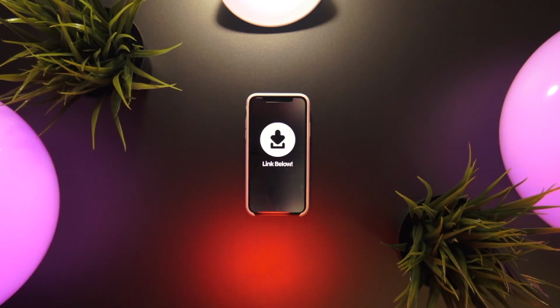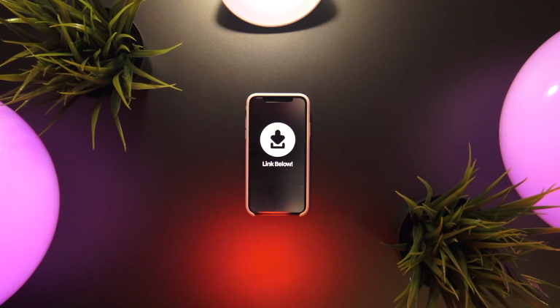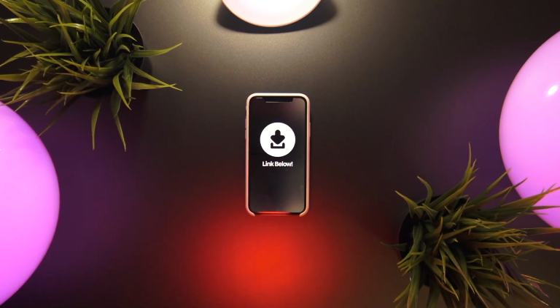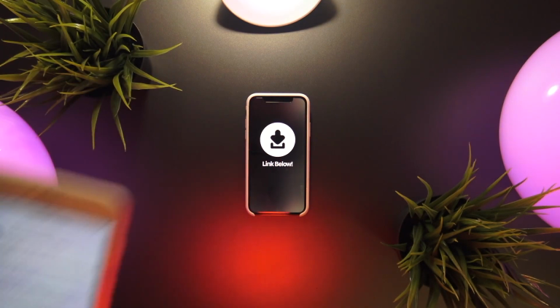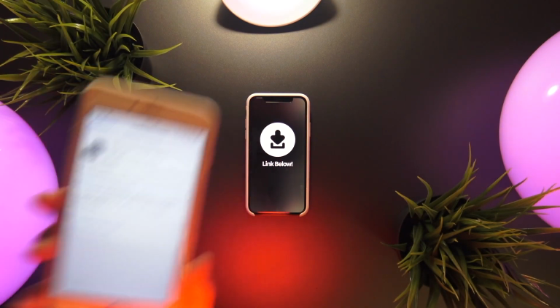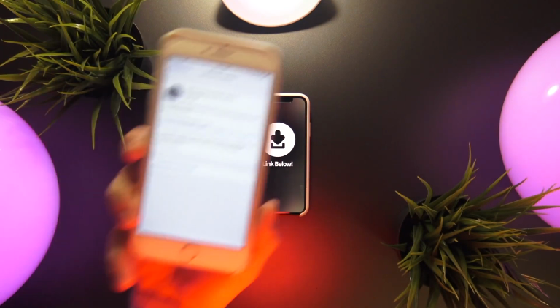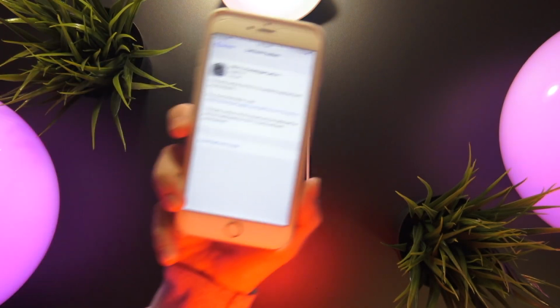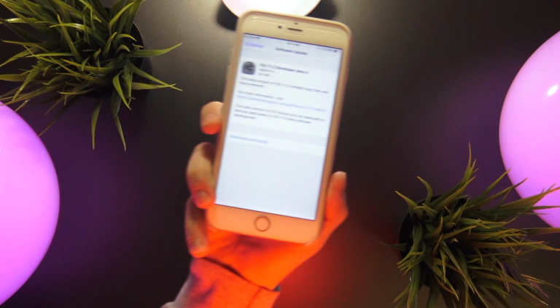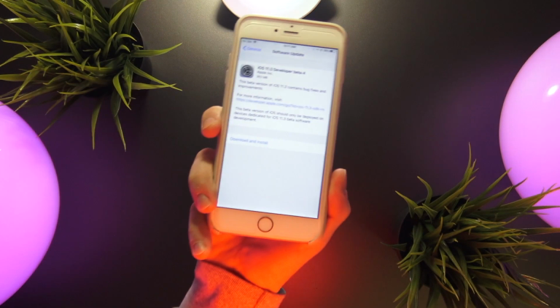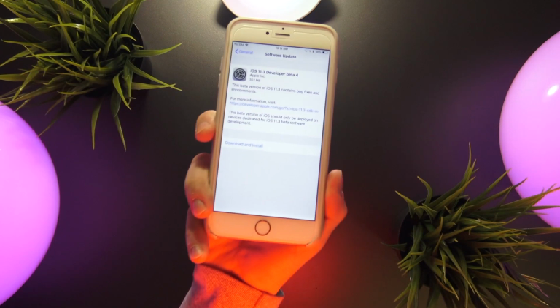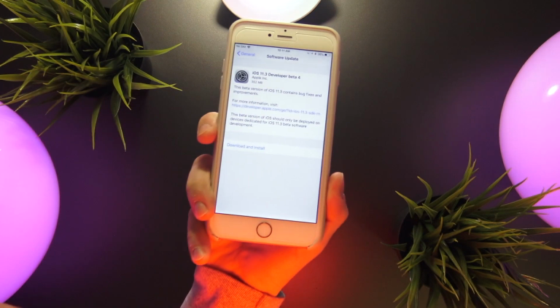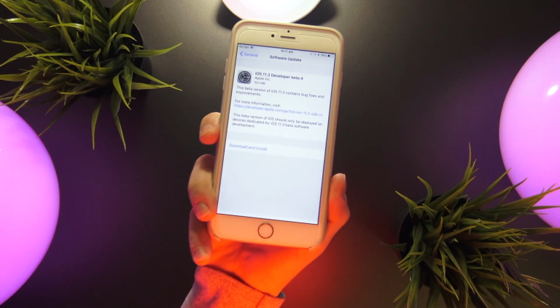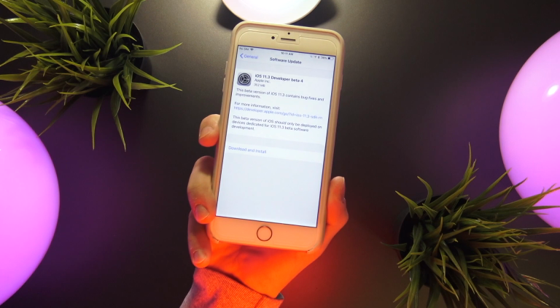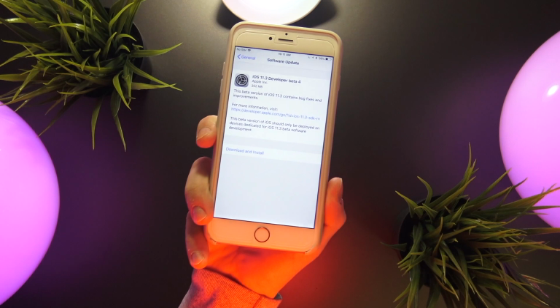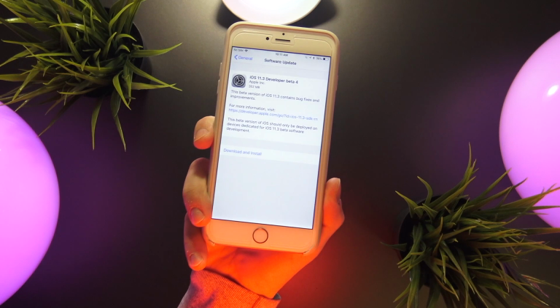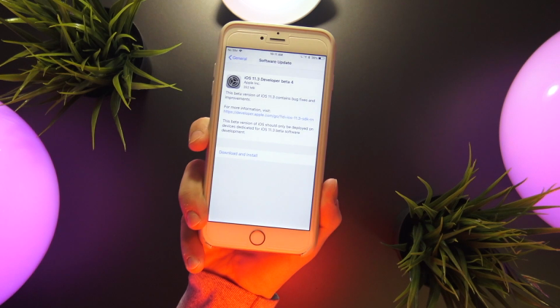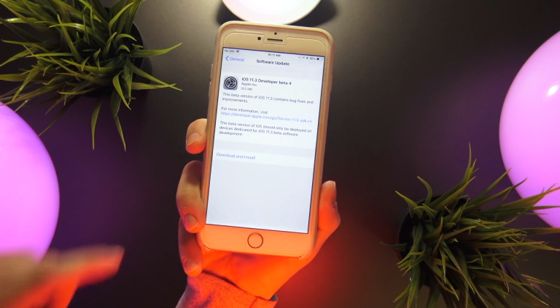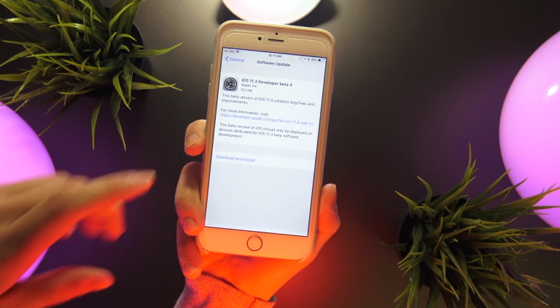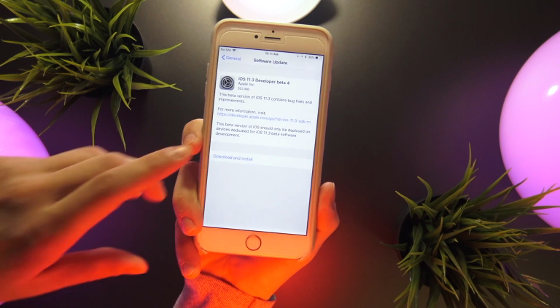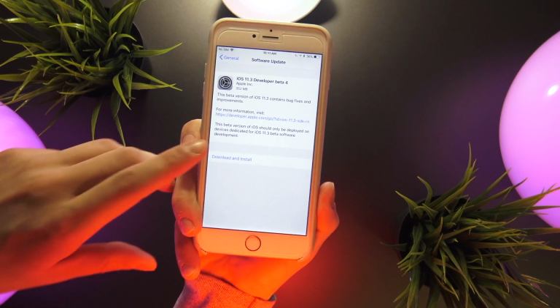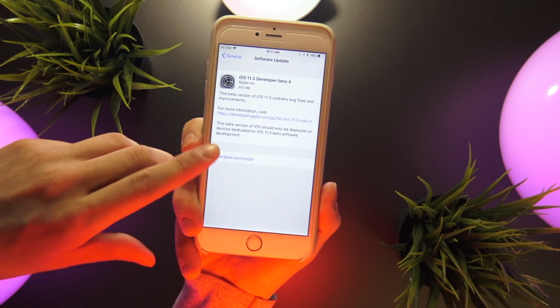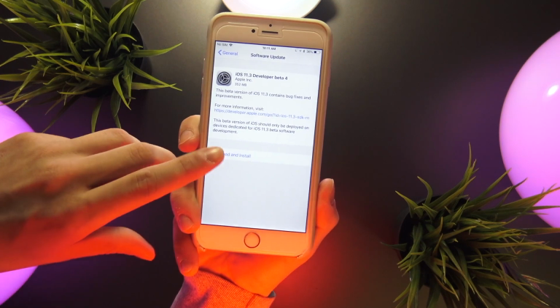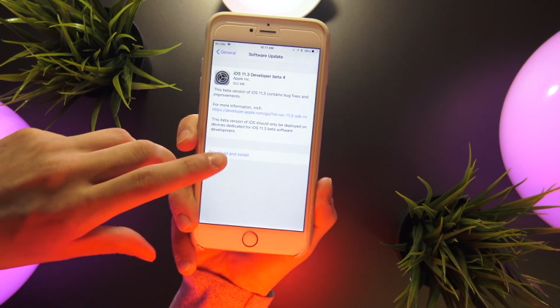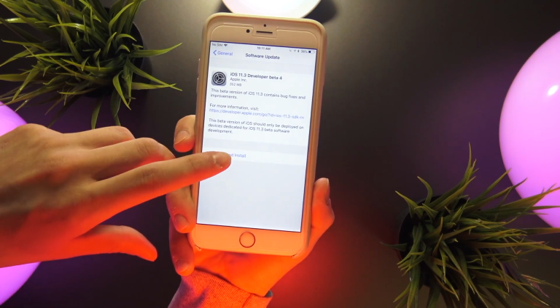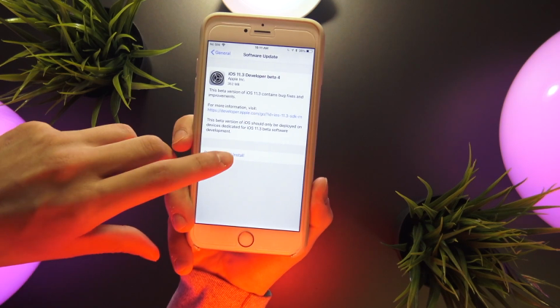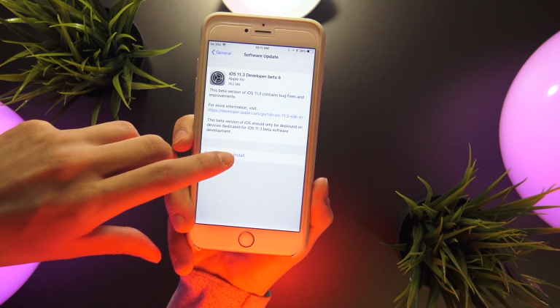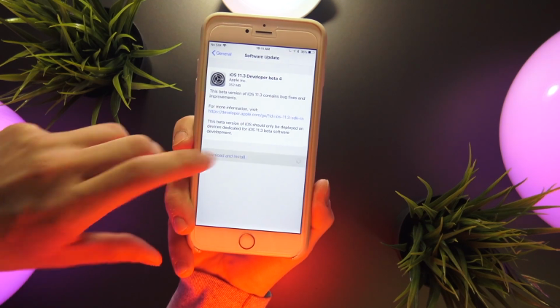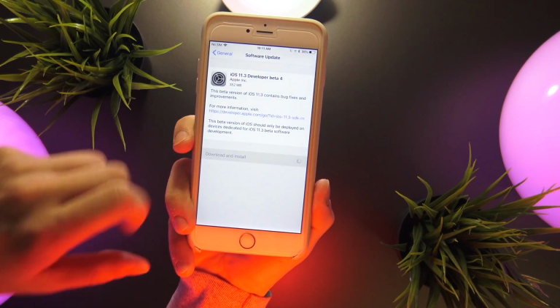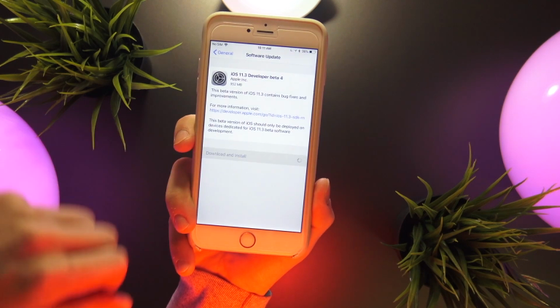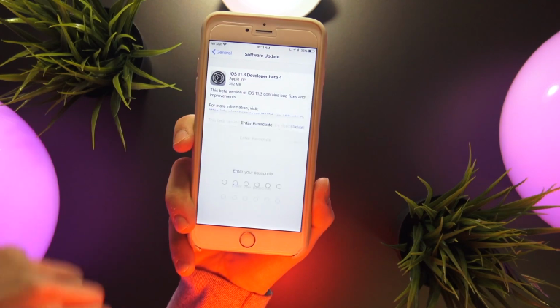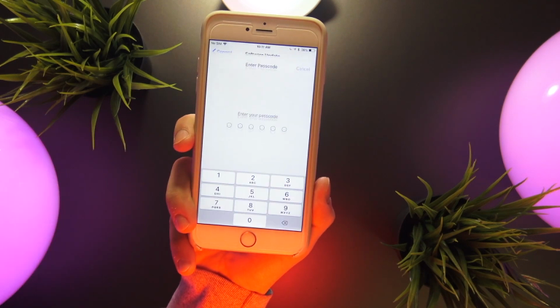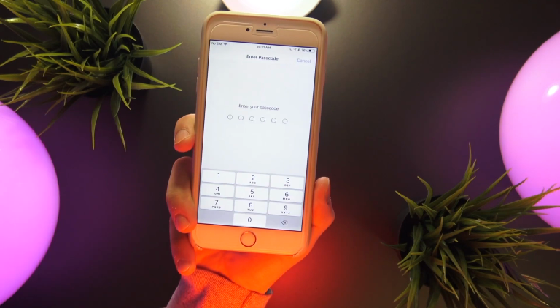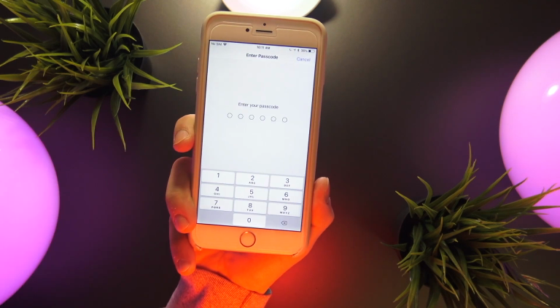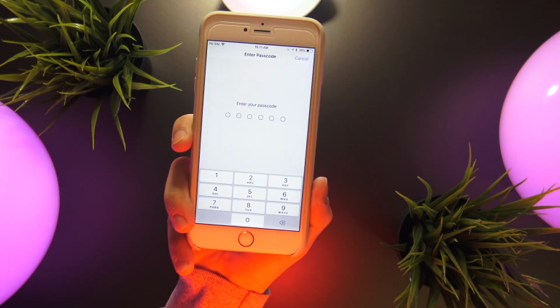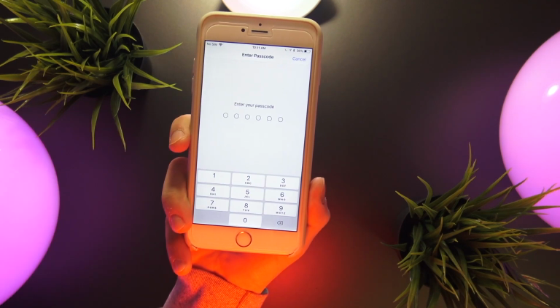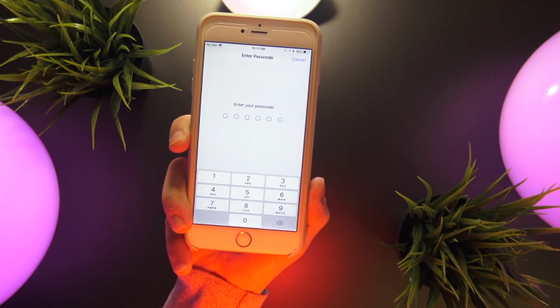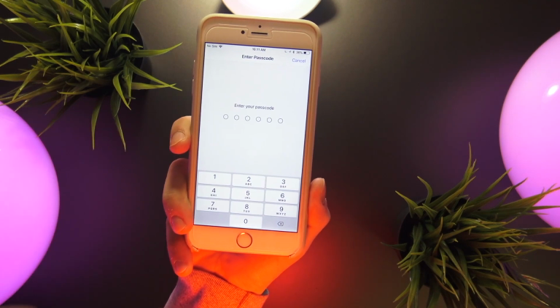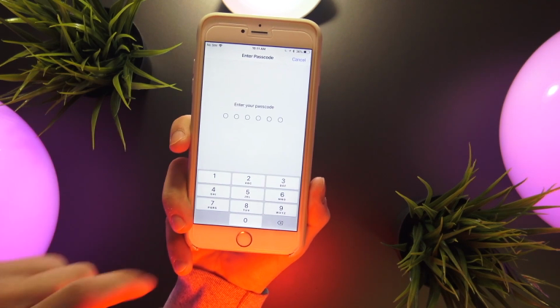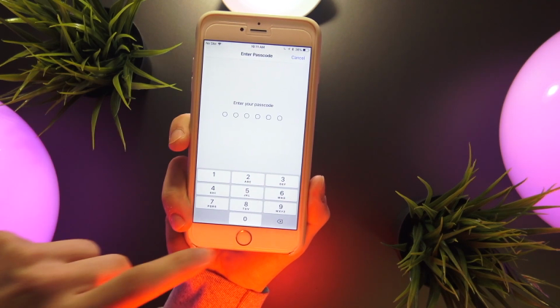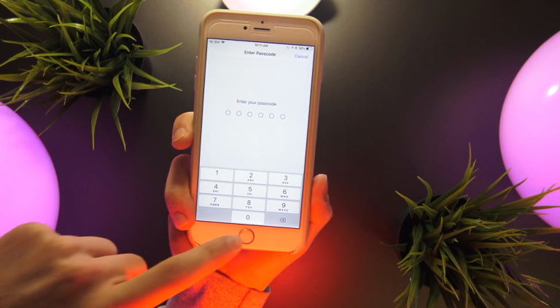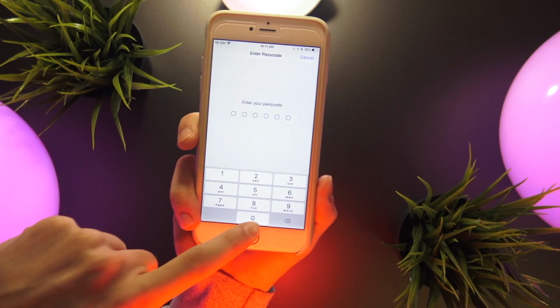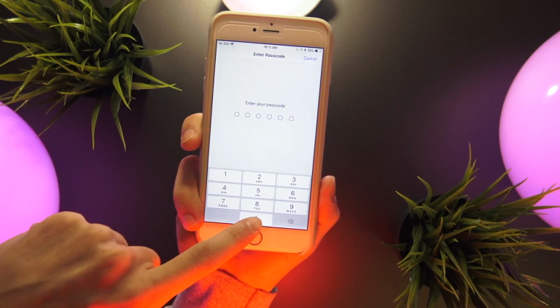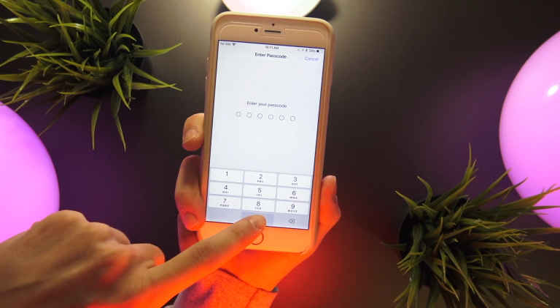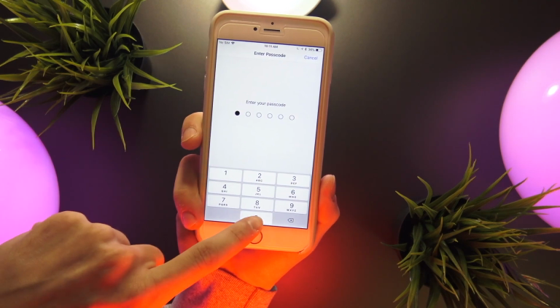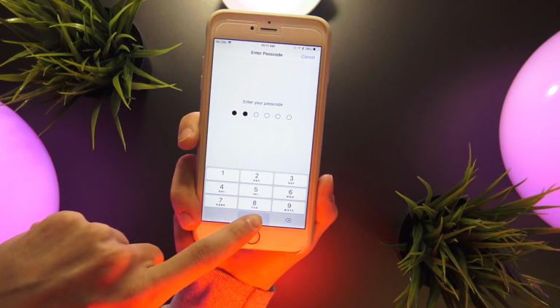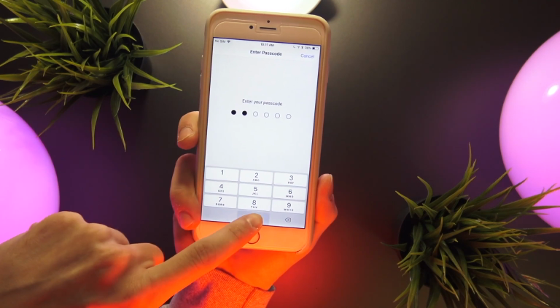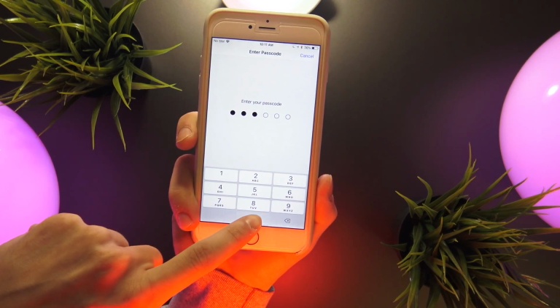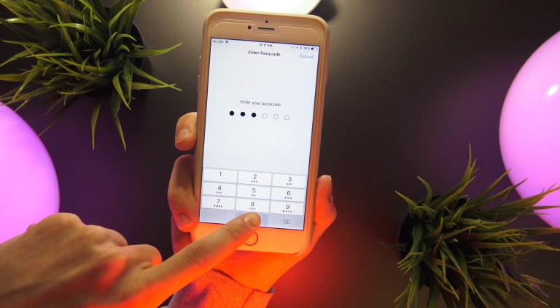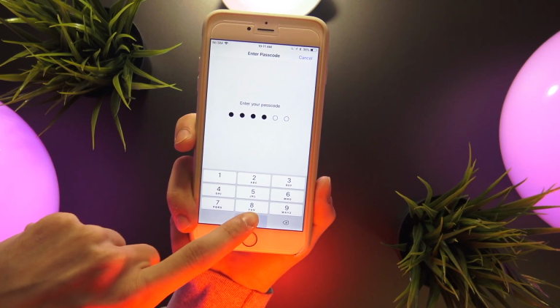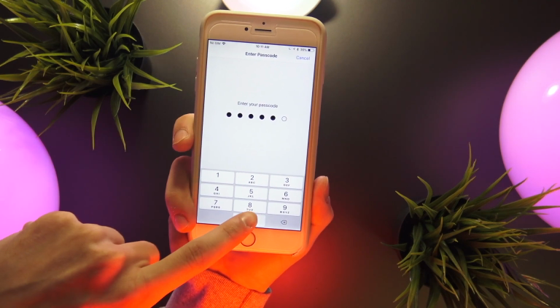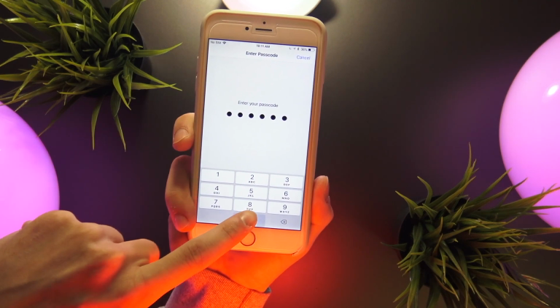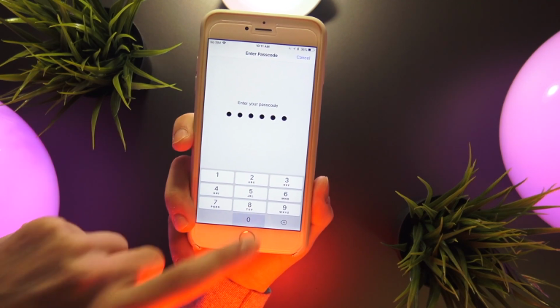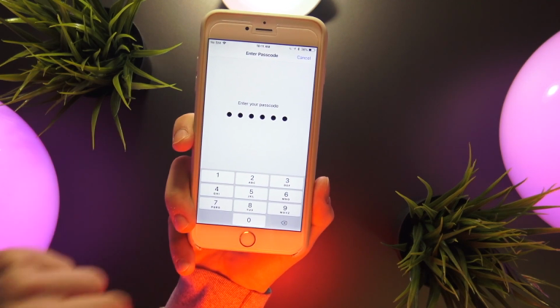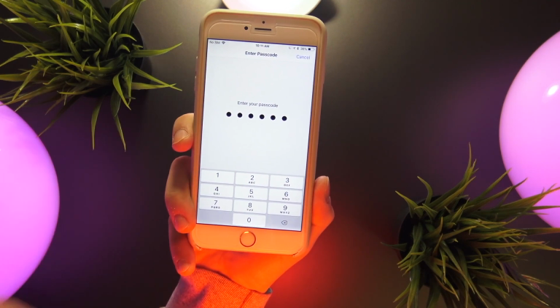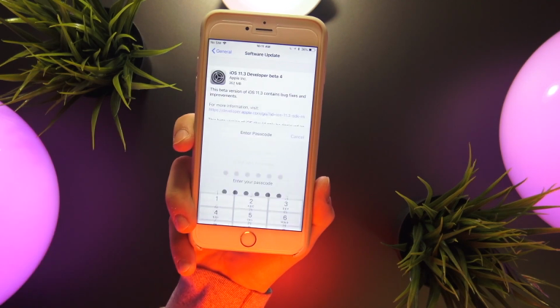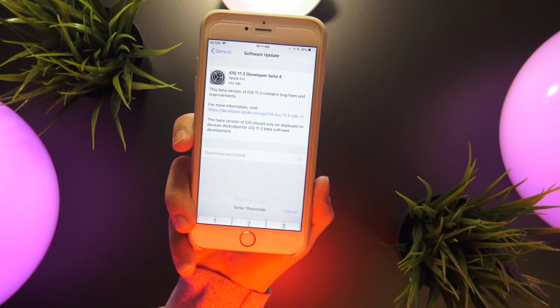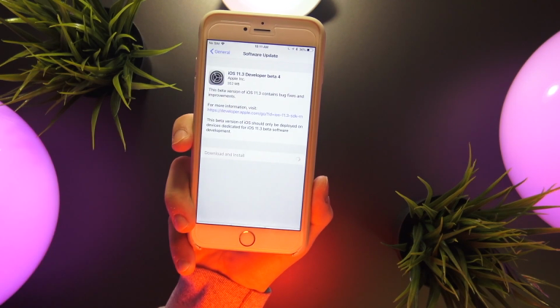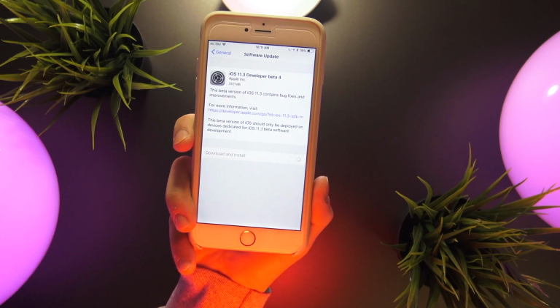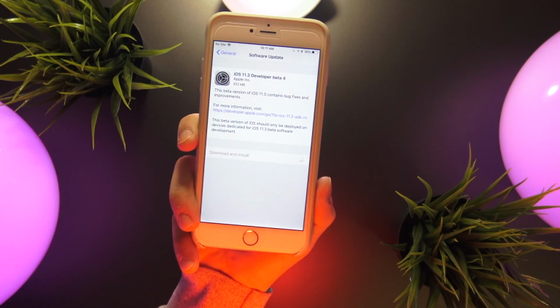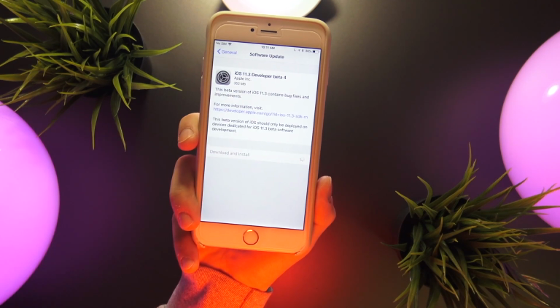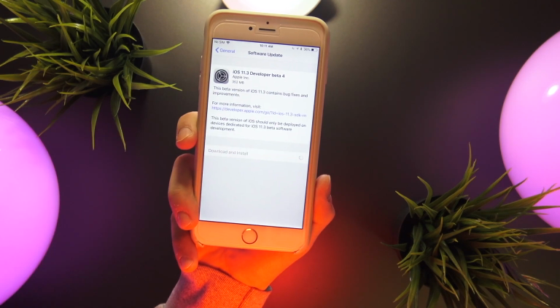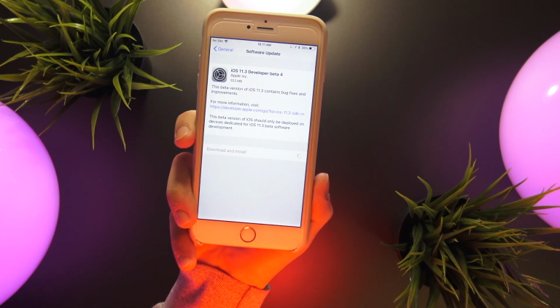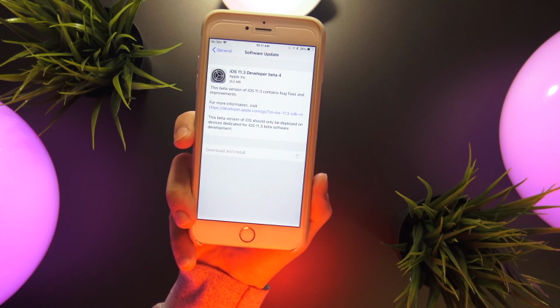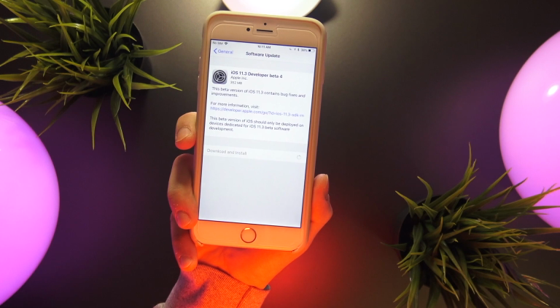Just install the configuration profile, reboot your device, head into the software update tab in the settings app, and then click download and install.